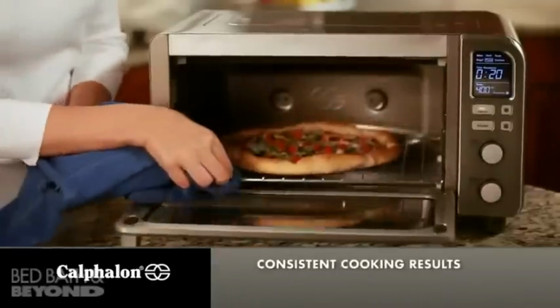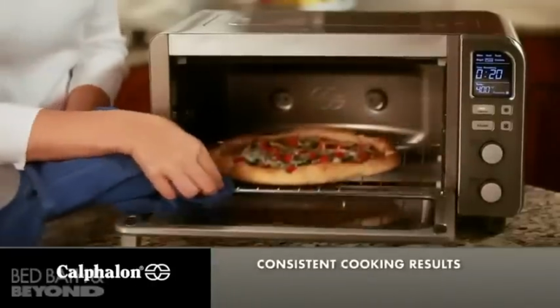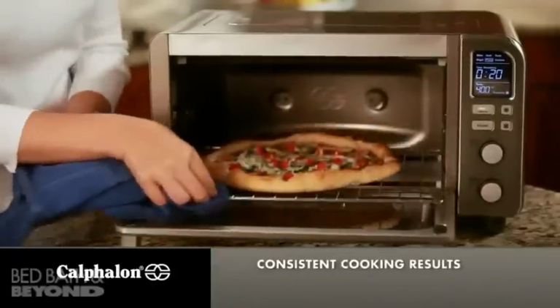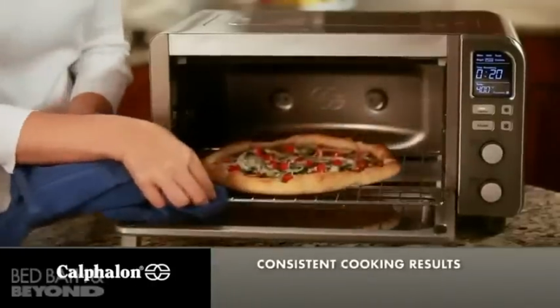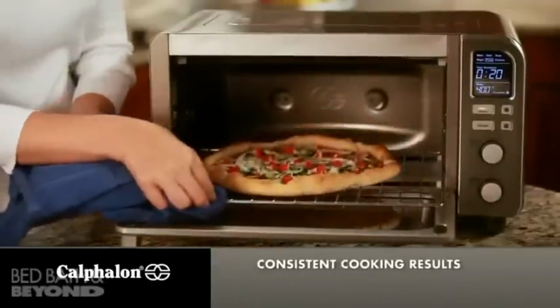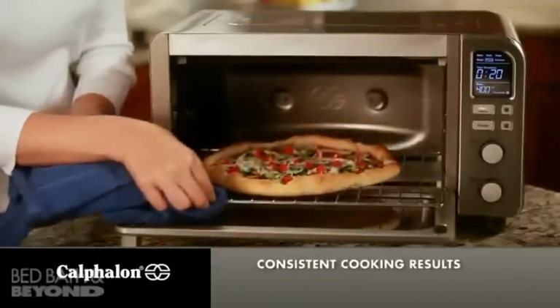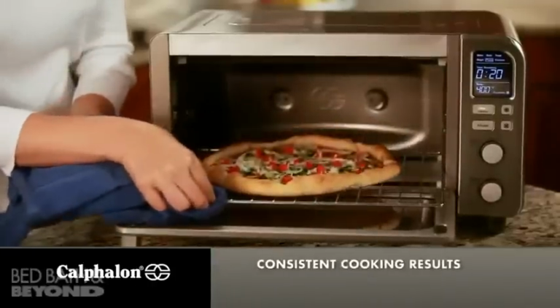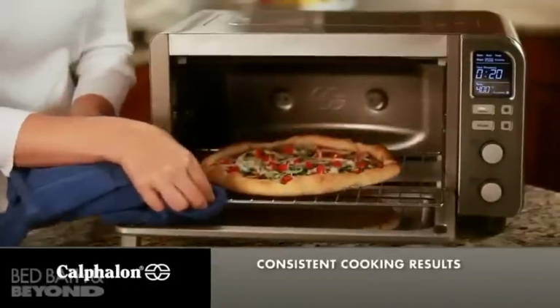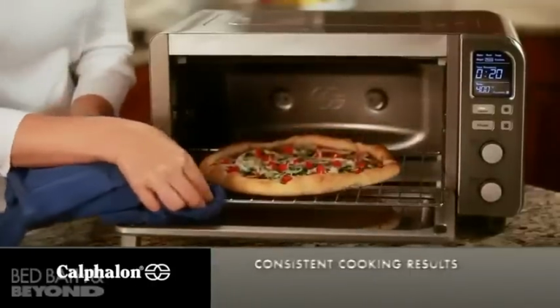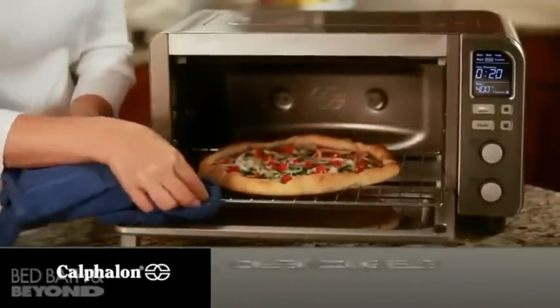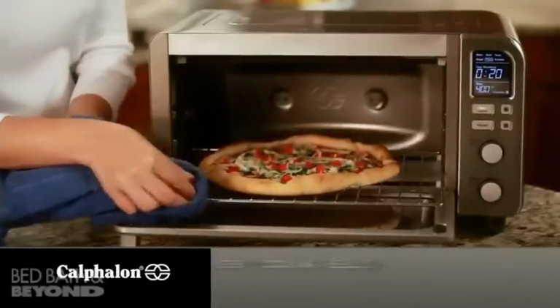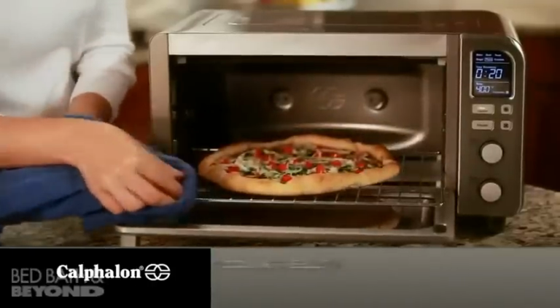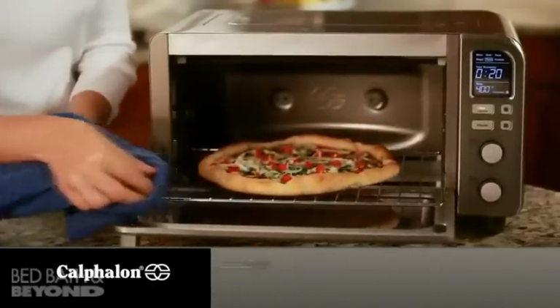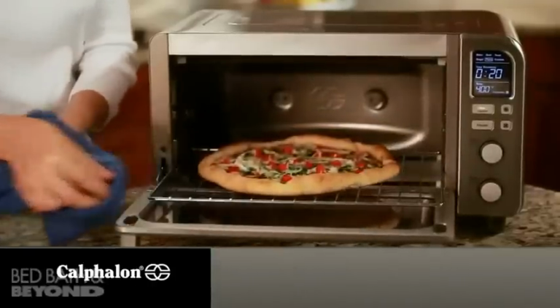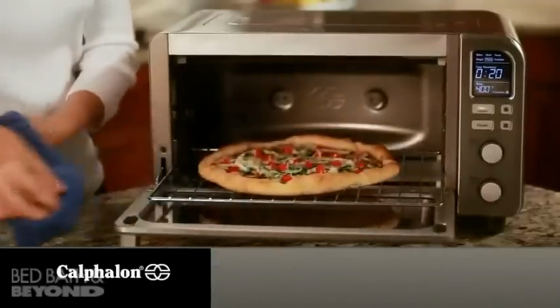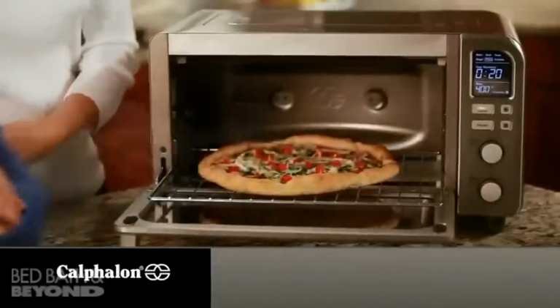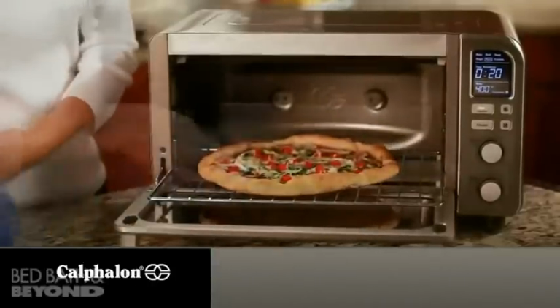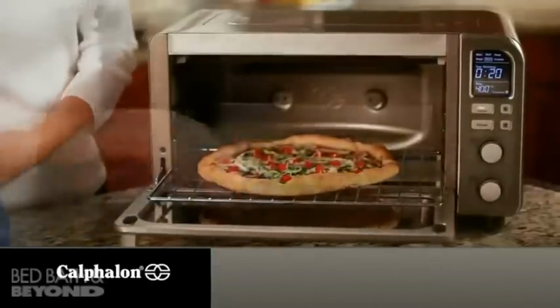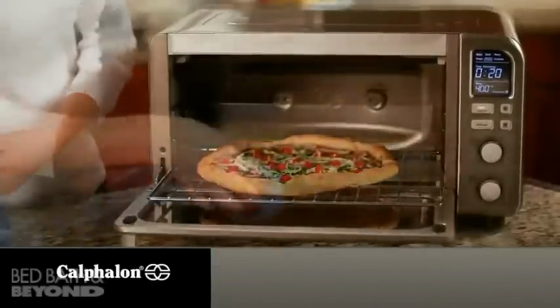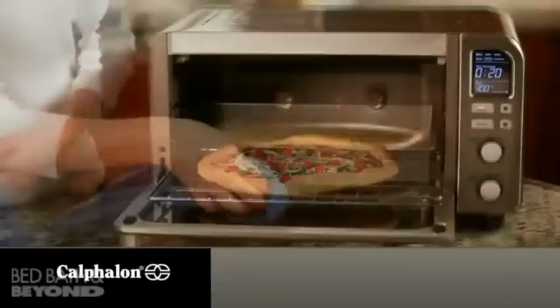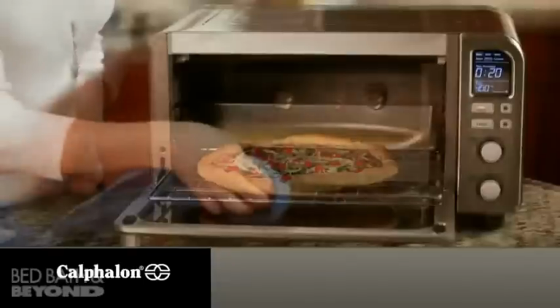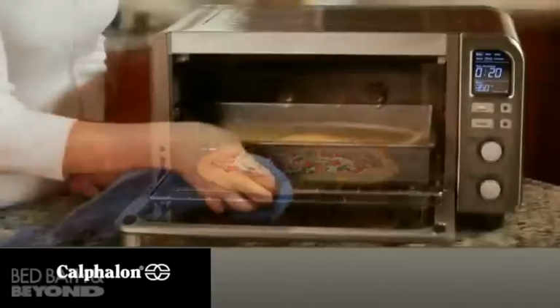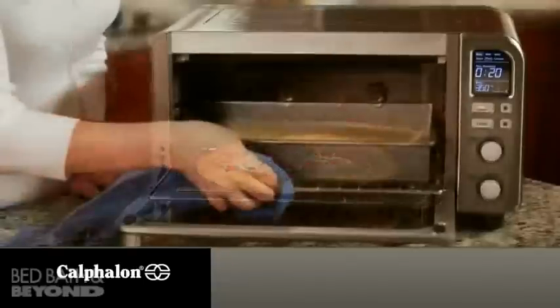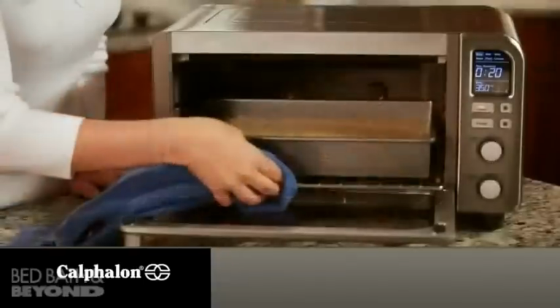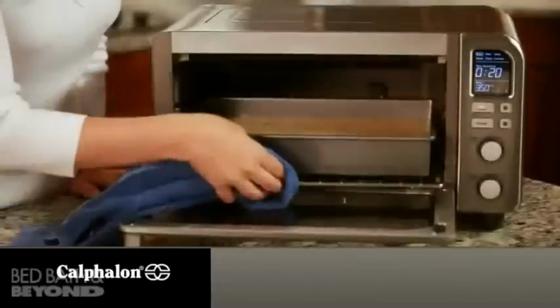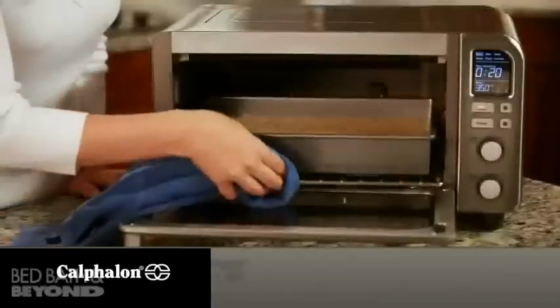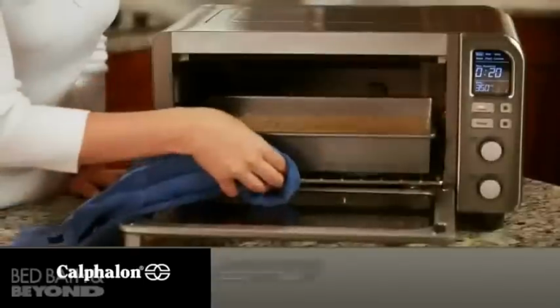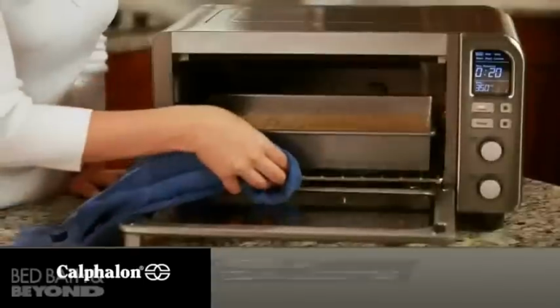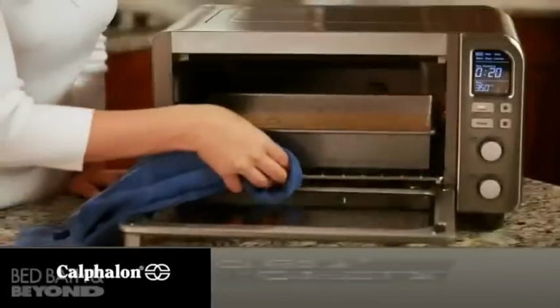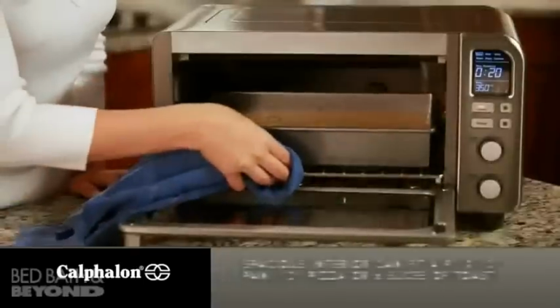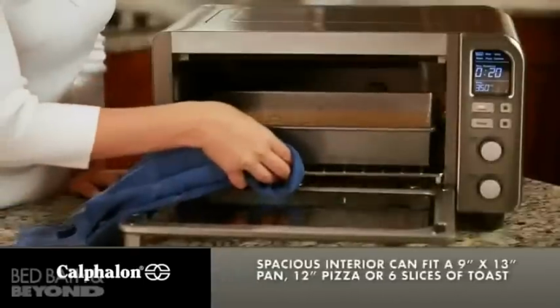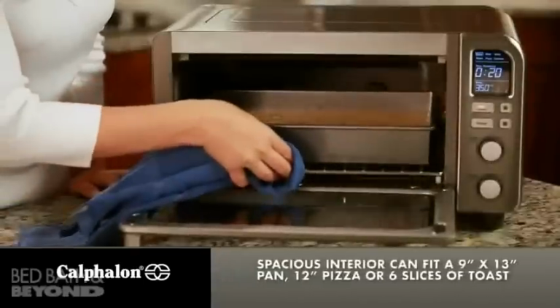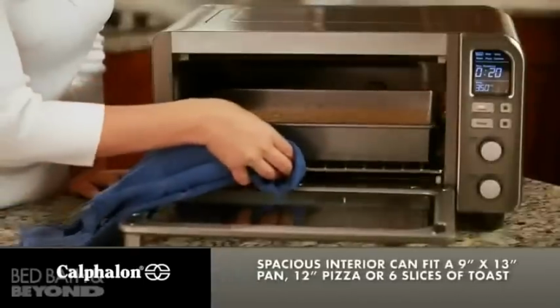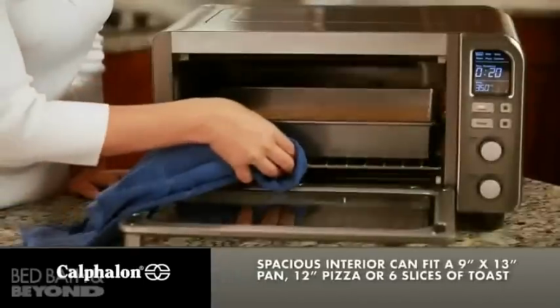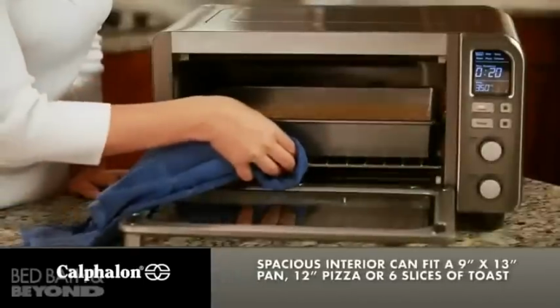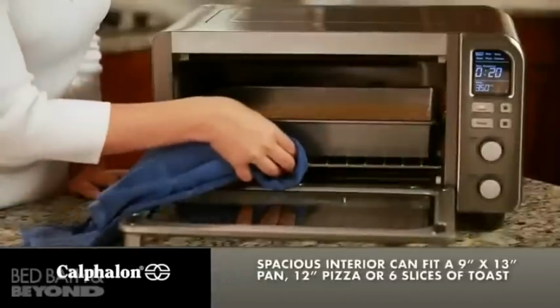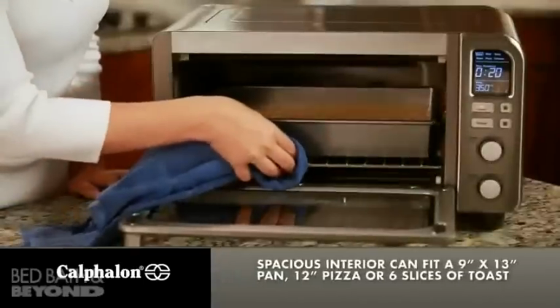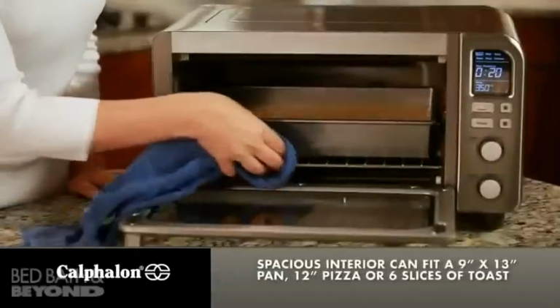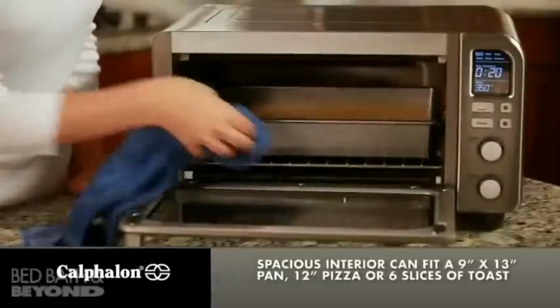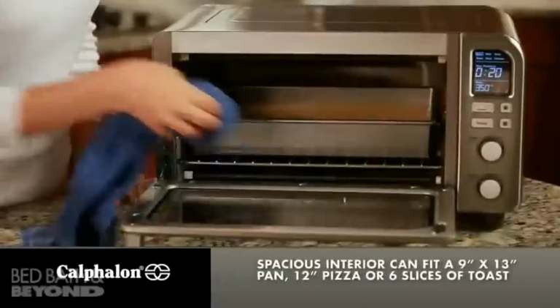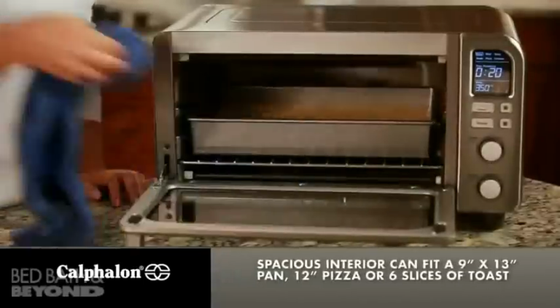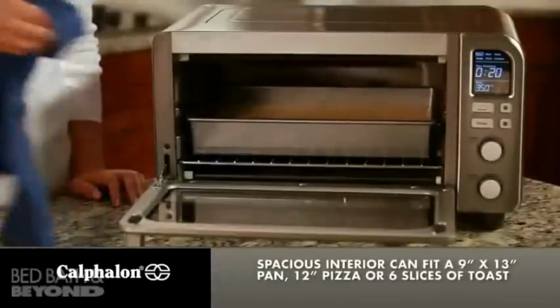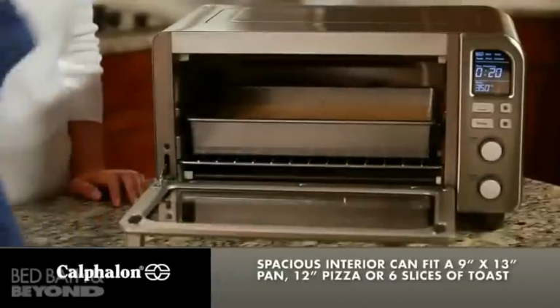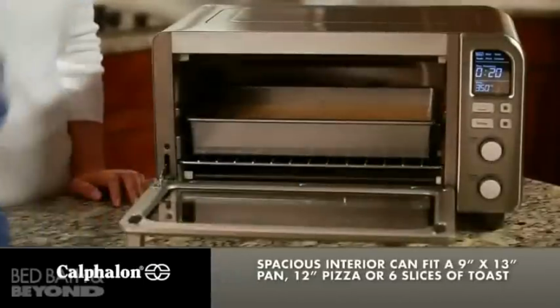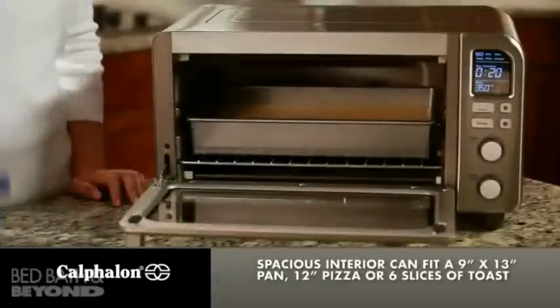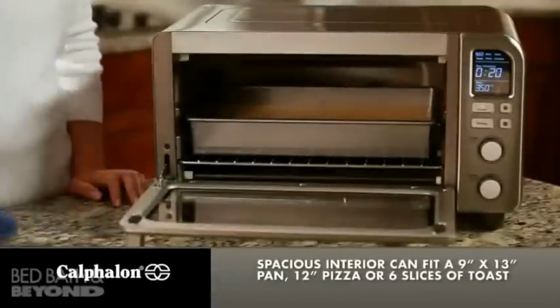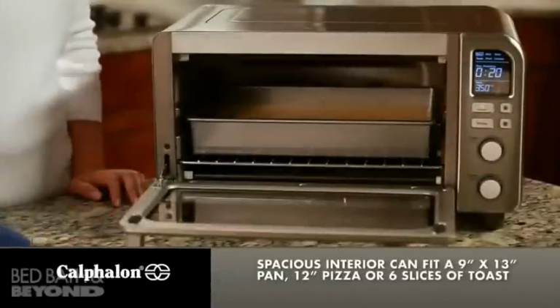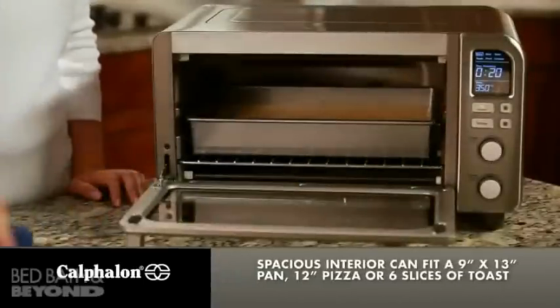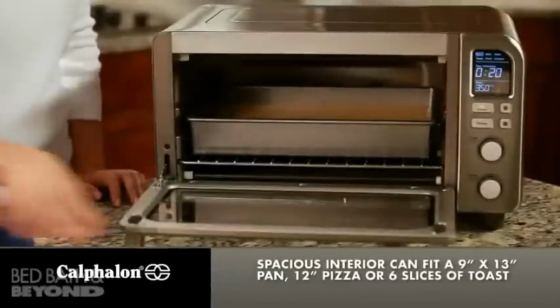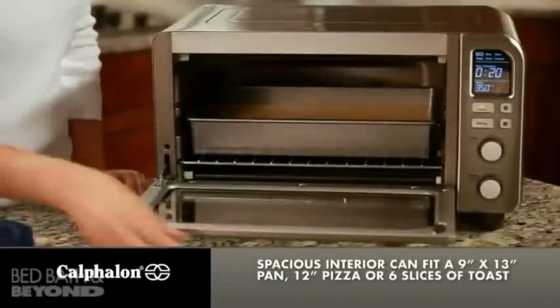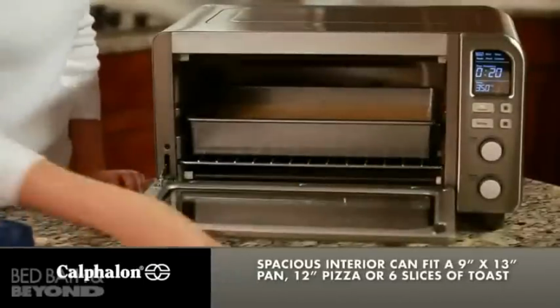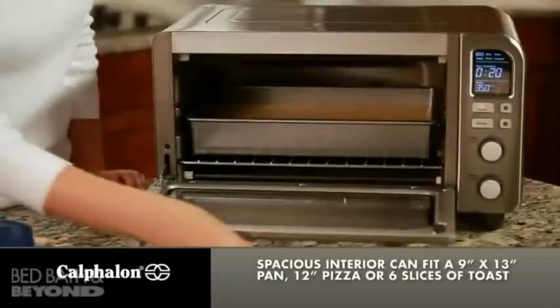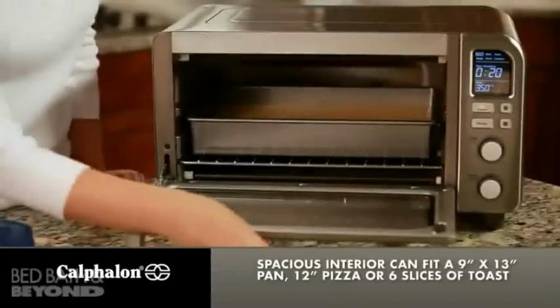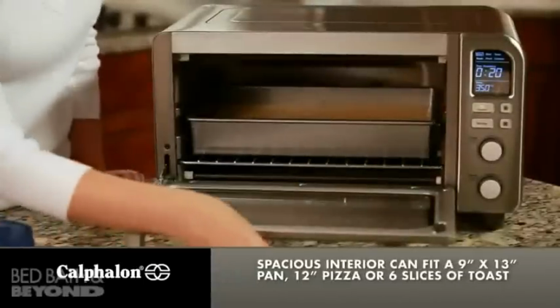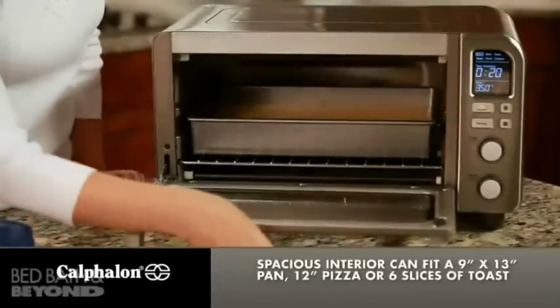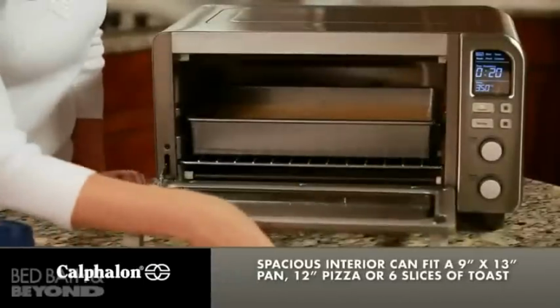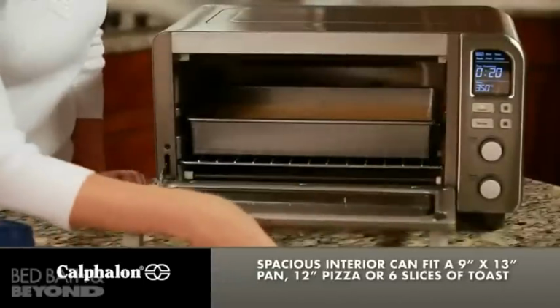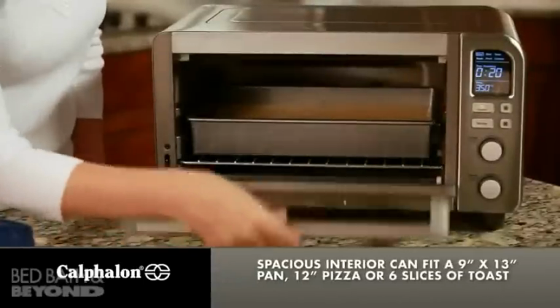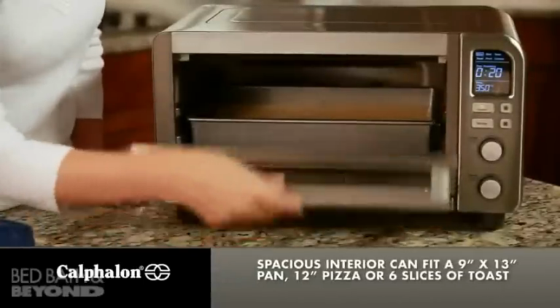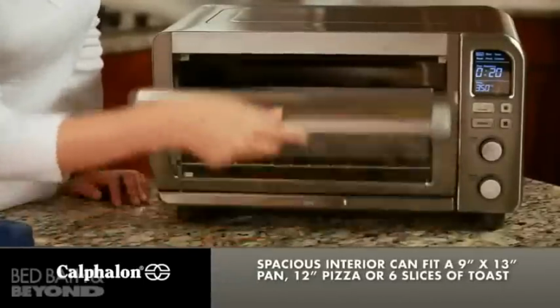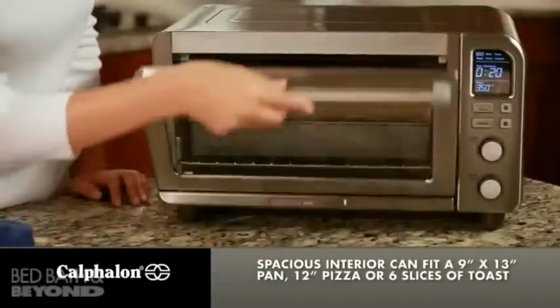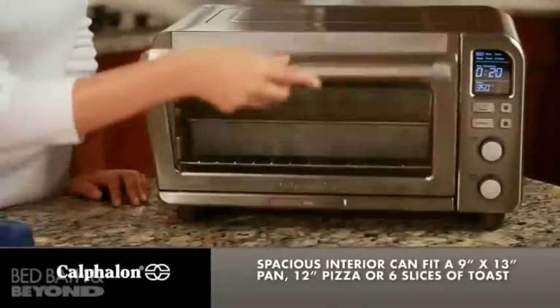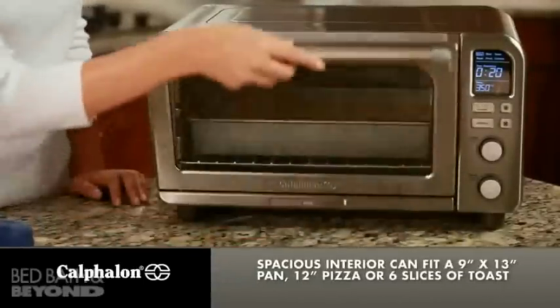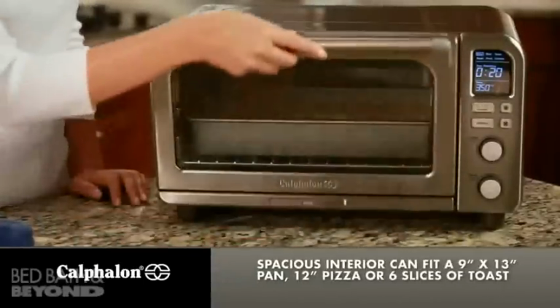The spacious interior can fit a 9 by 13 baking pan, 12 inch pizza or 6 slices of toast.